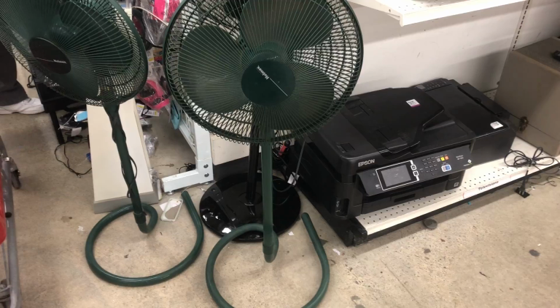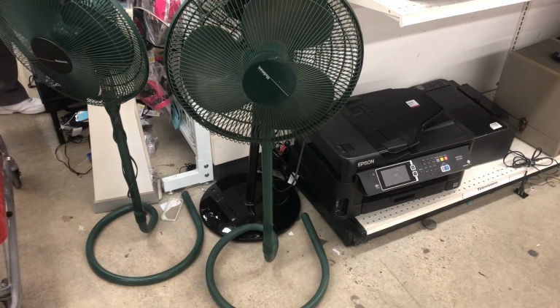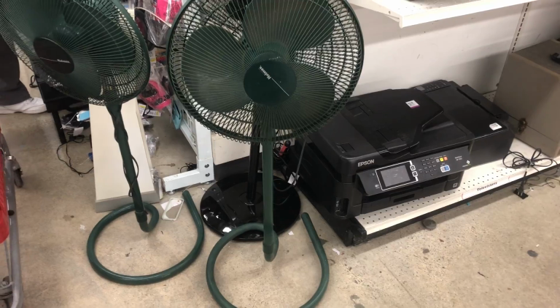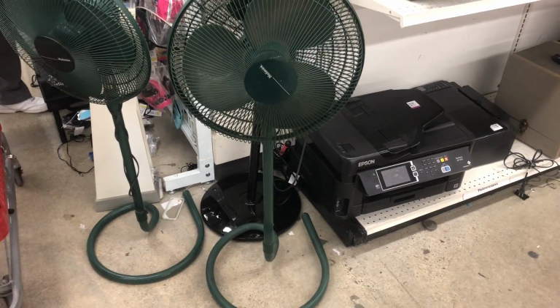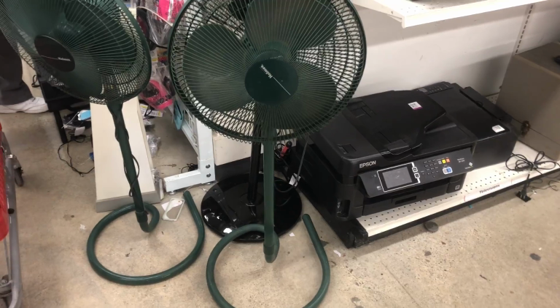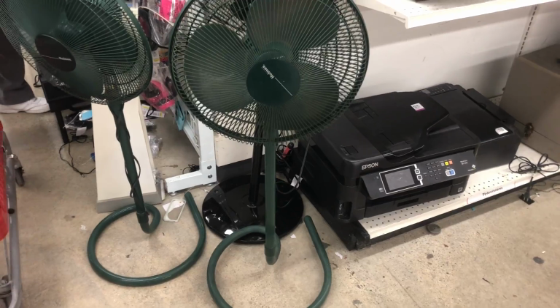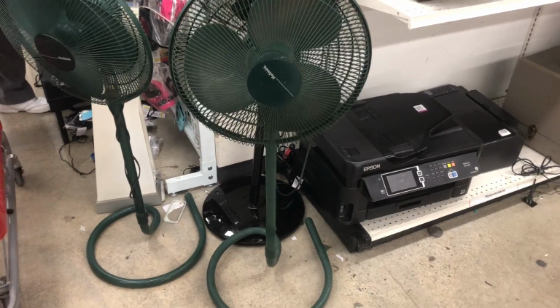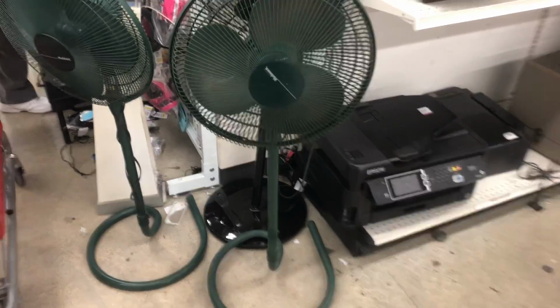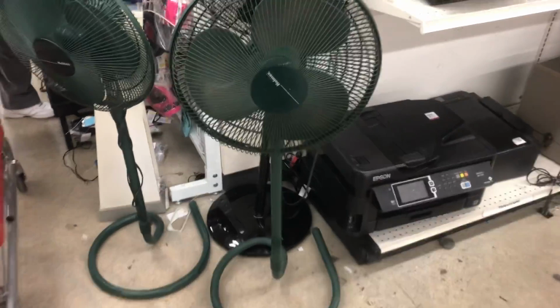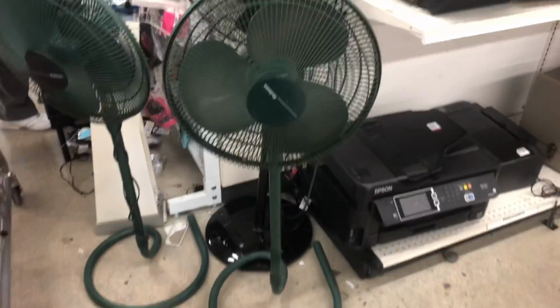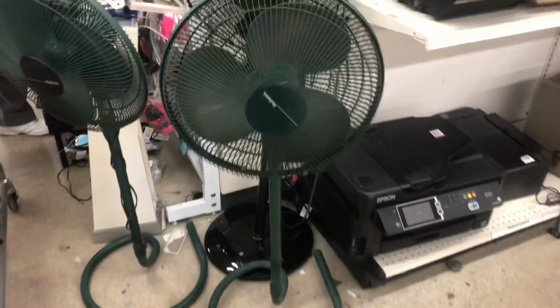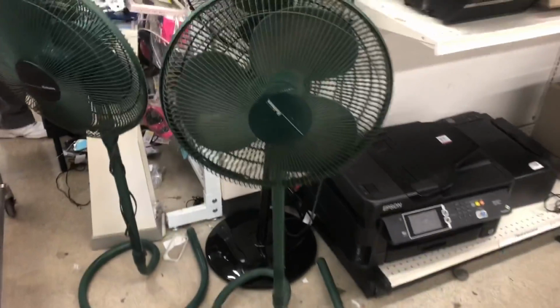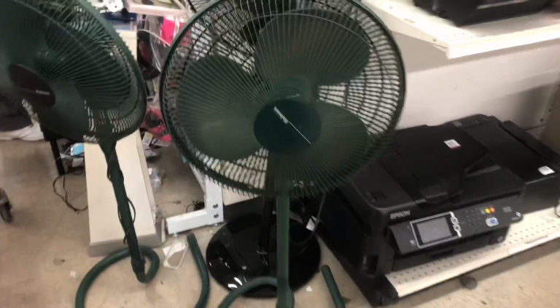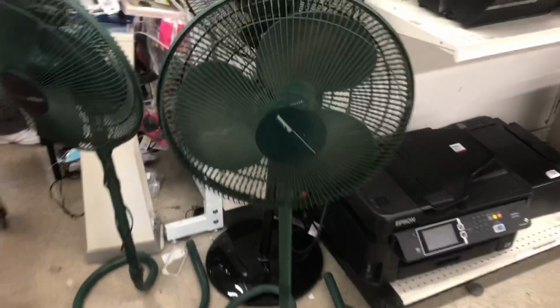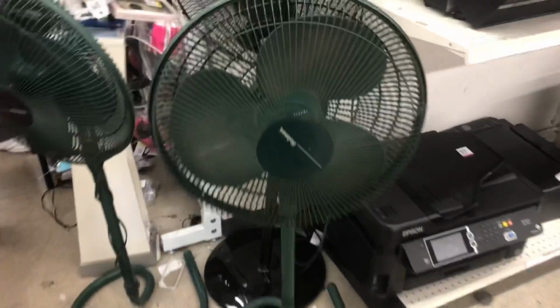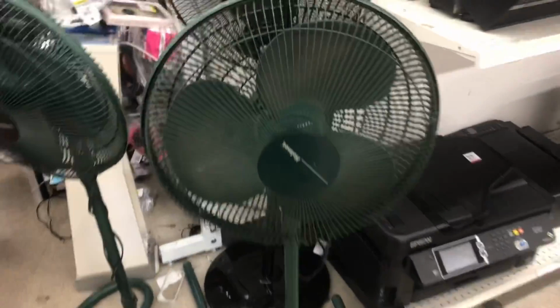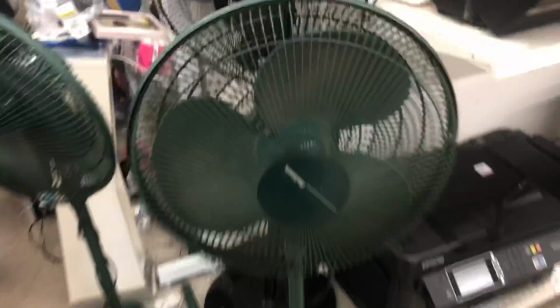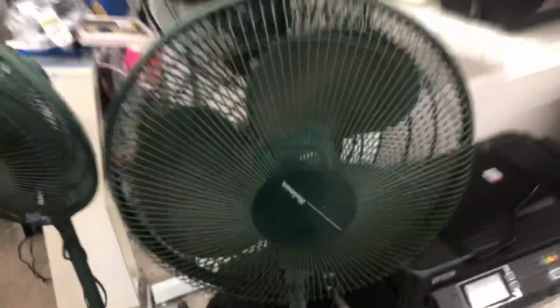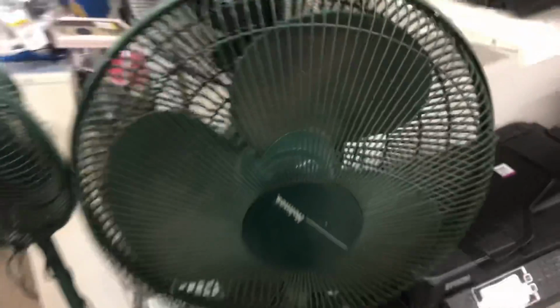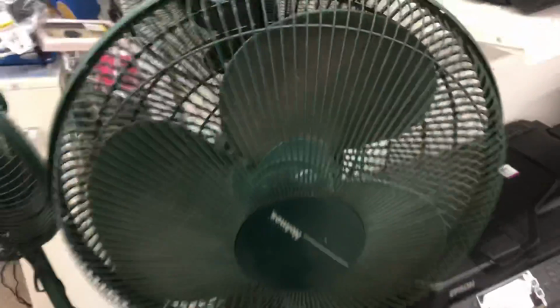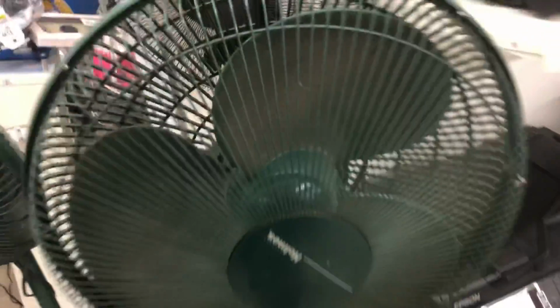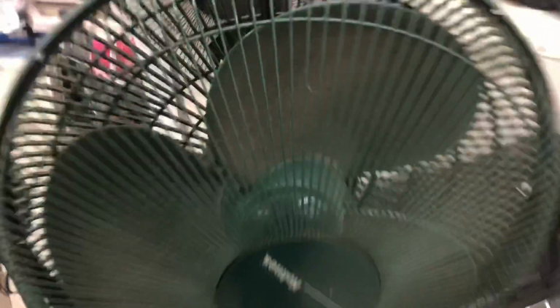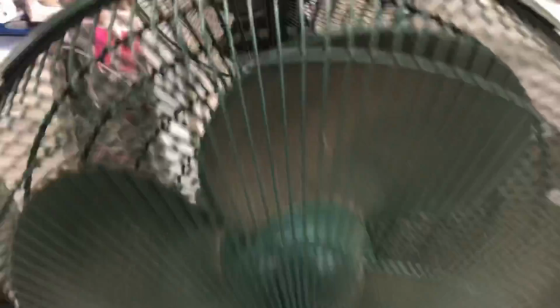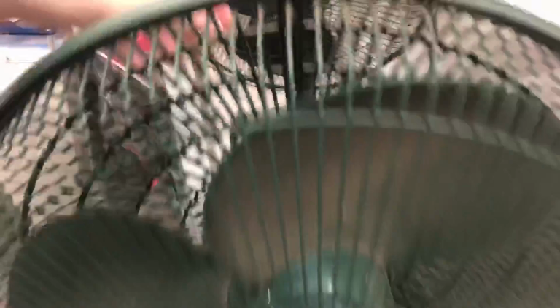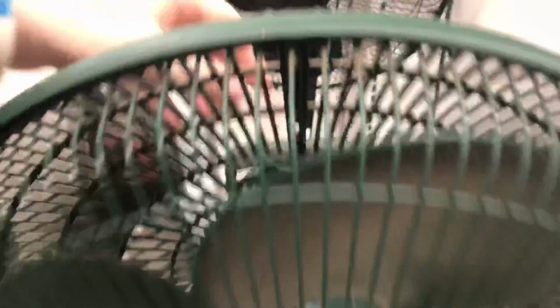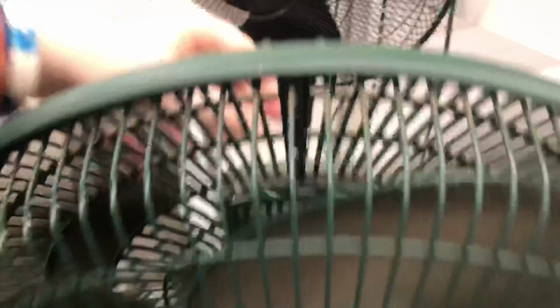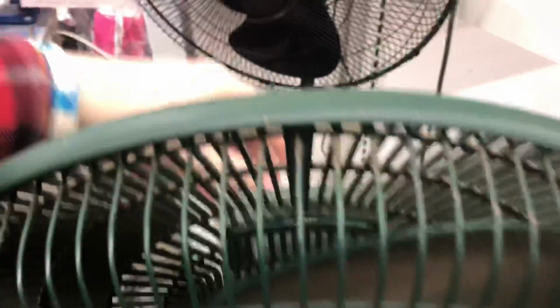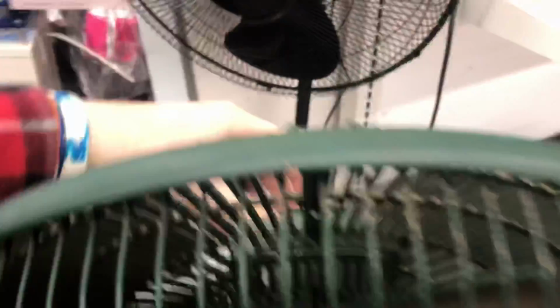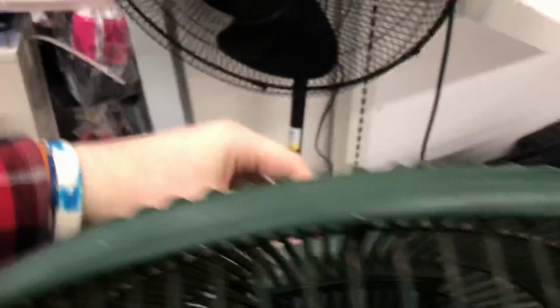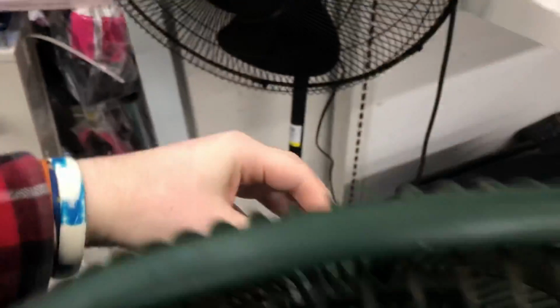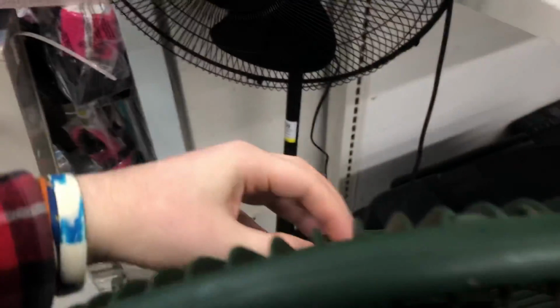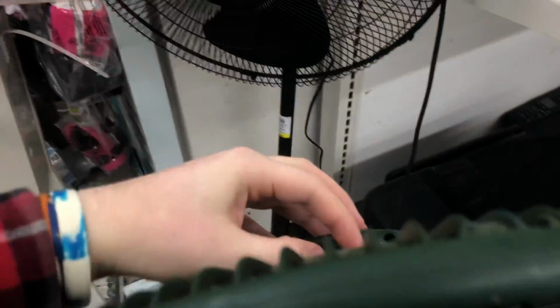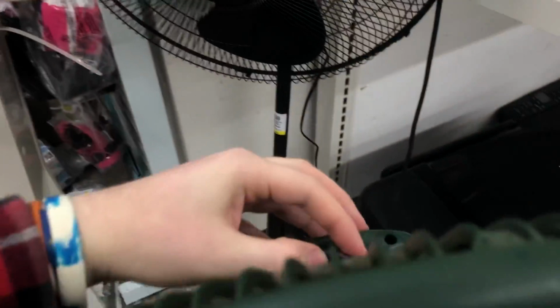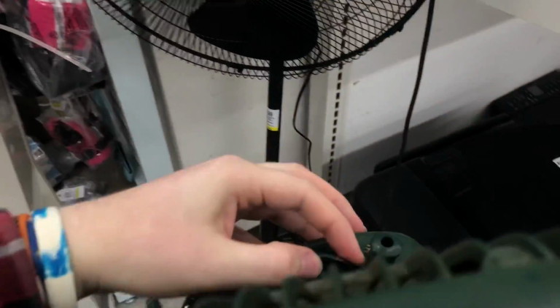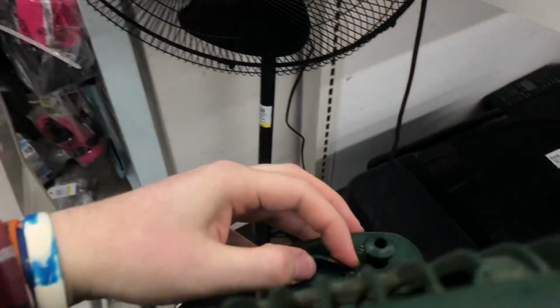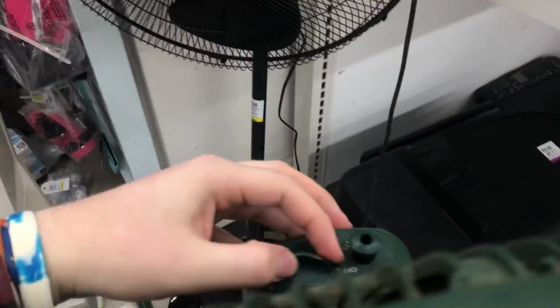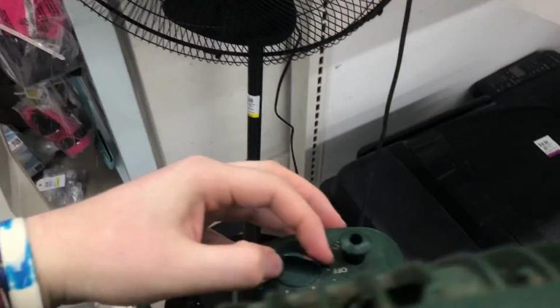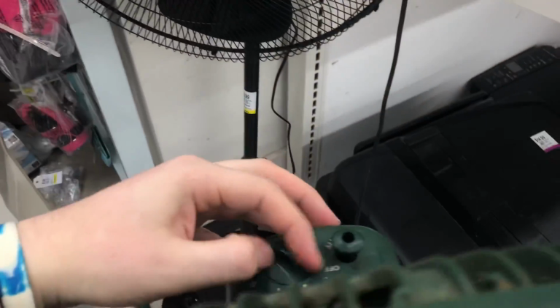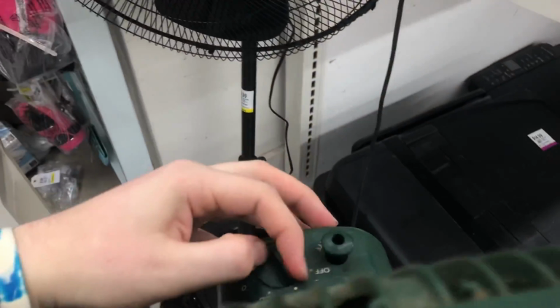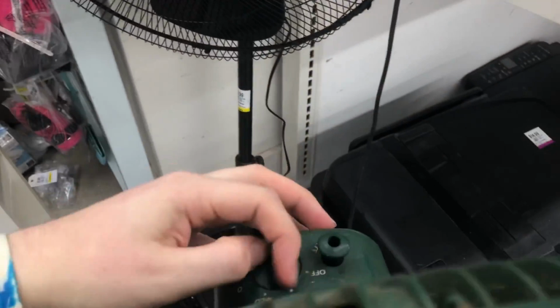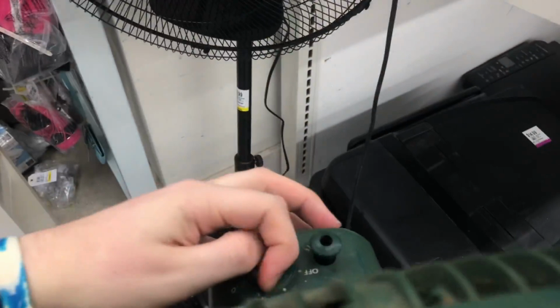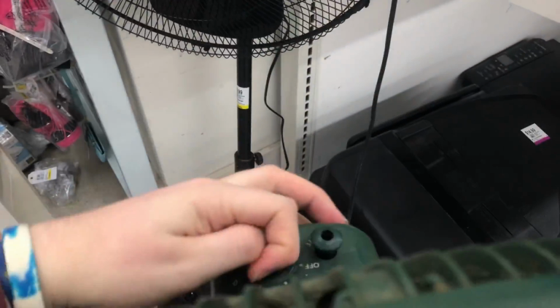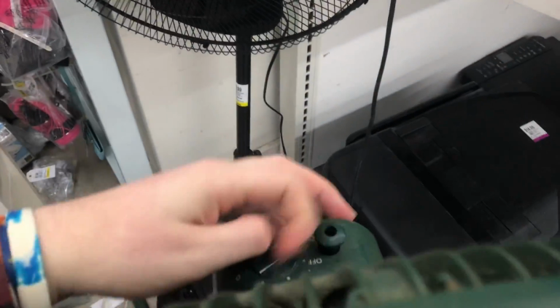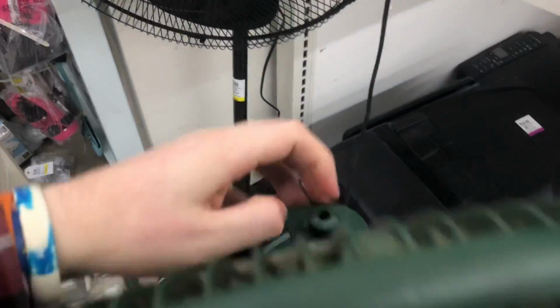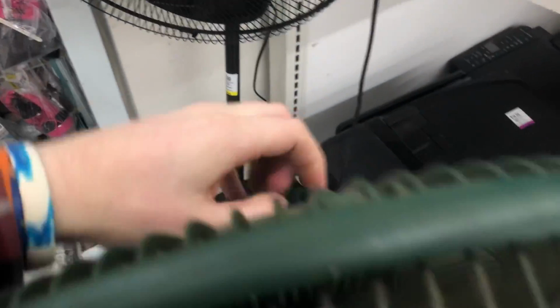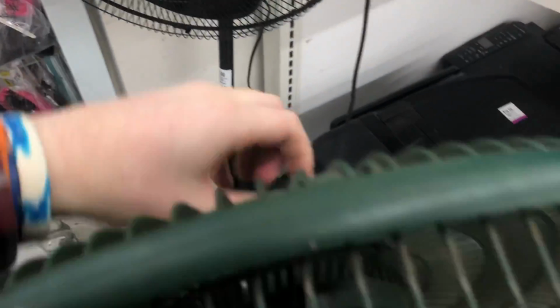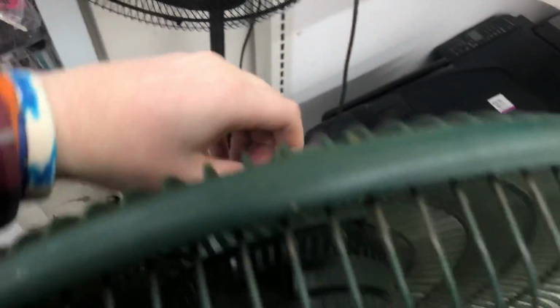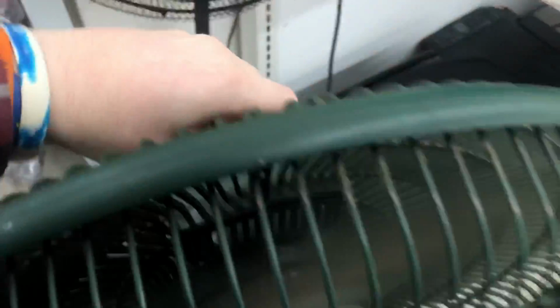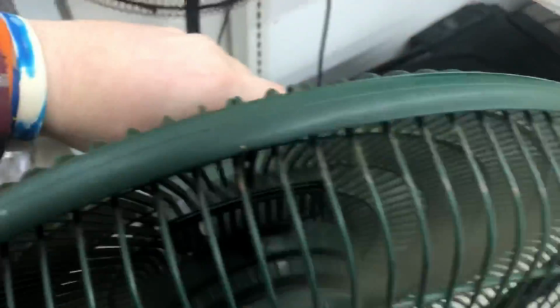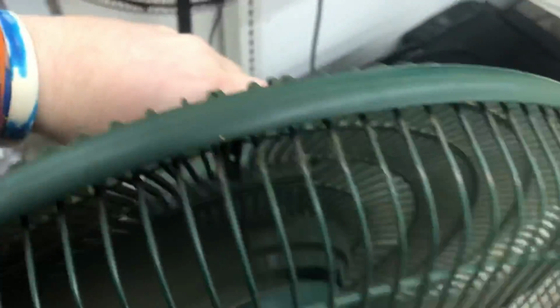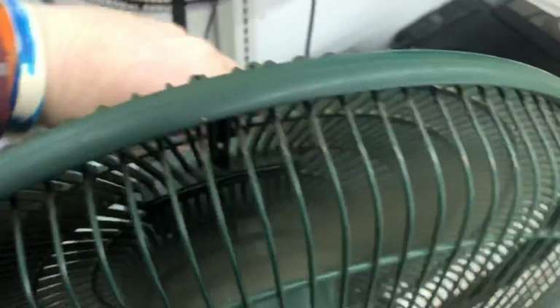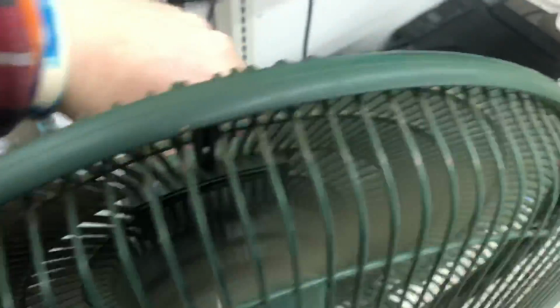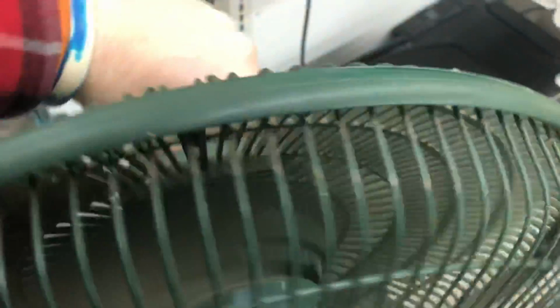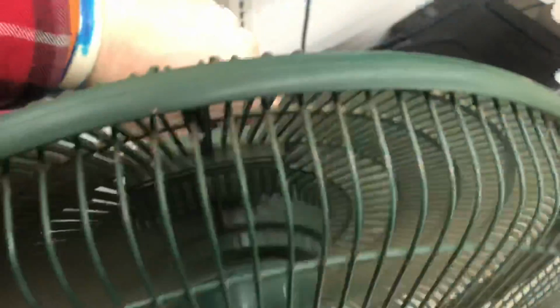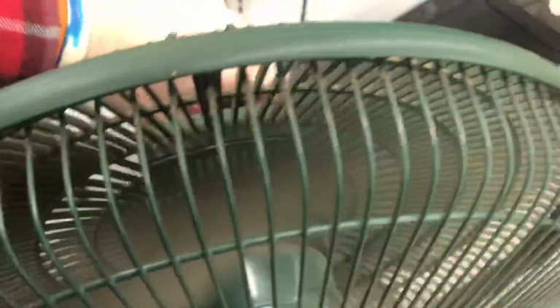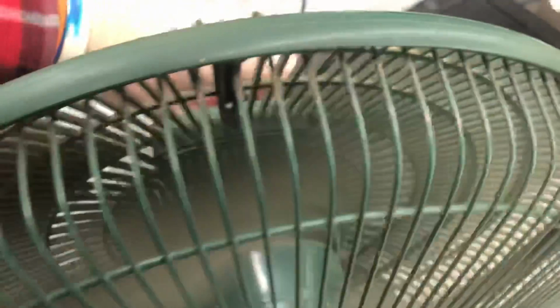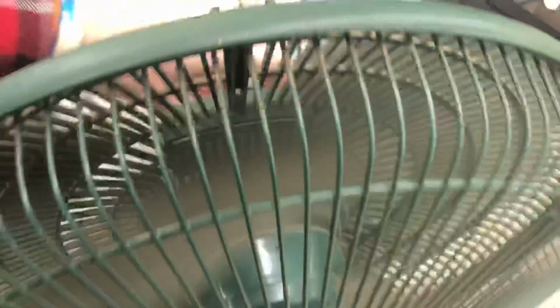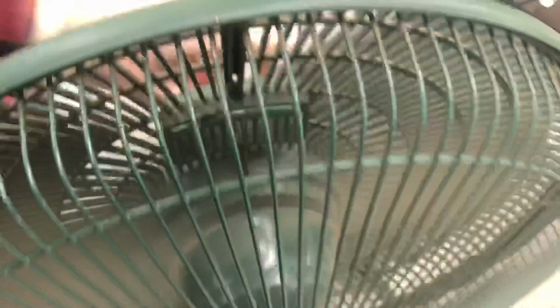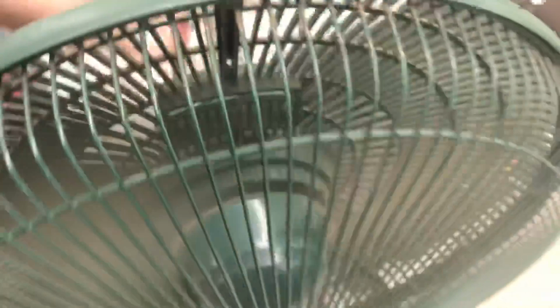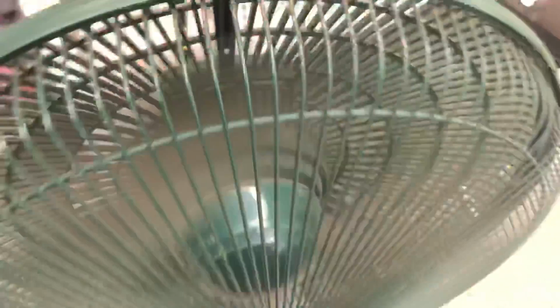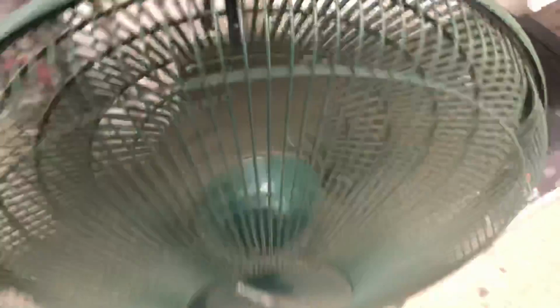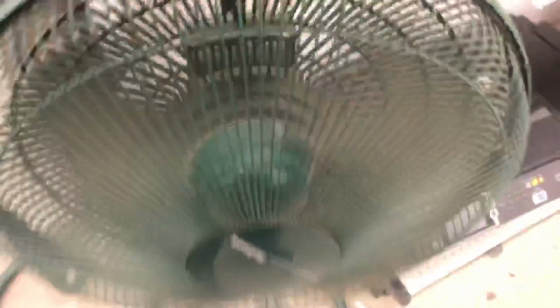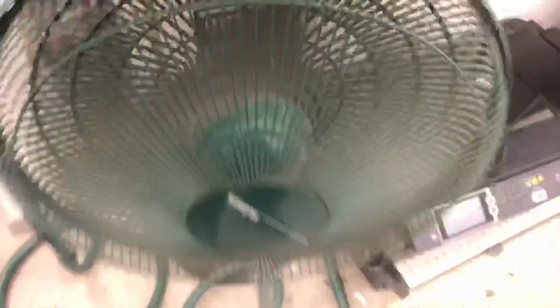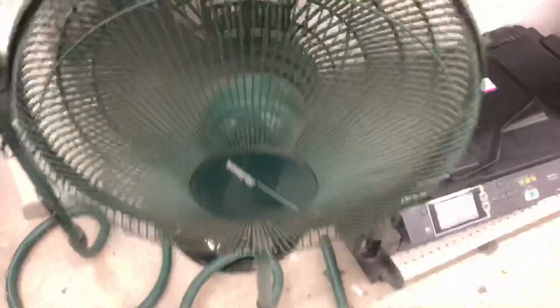All right, here's one of the two homes. I'm just testing this one first only because it's plugged in. Got her for five bucks.